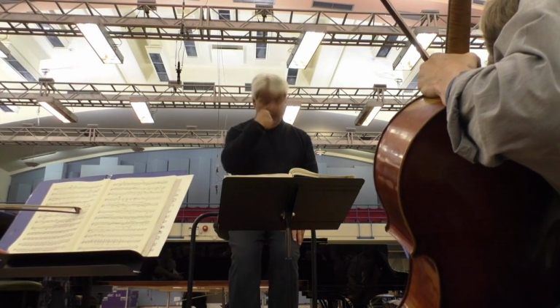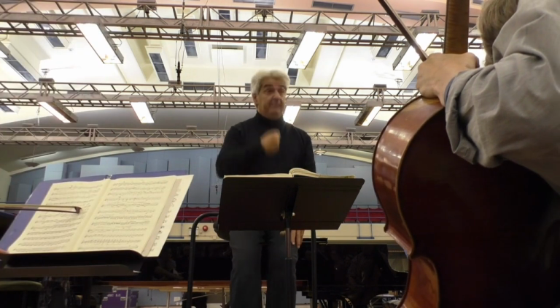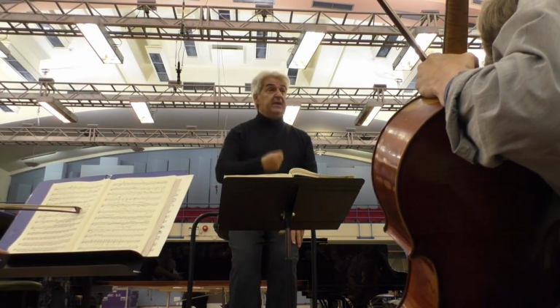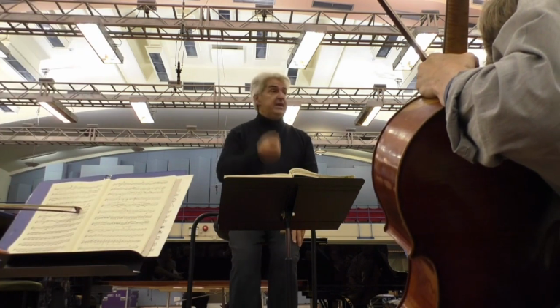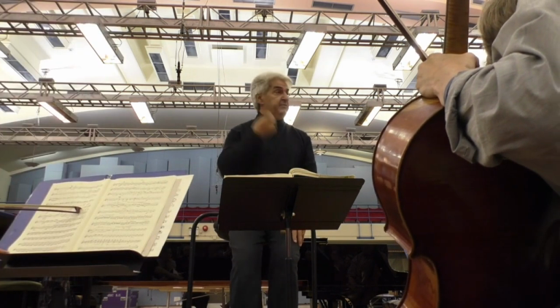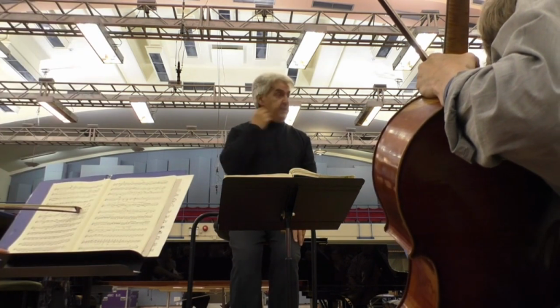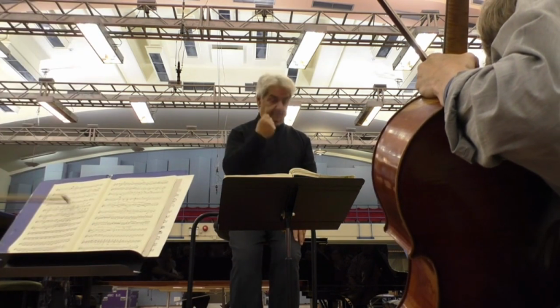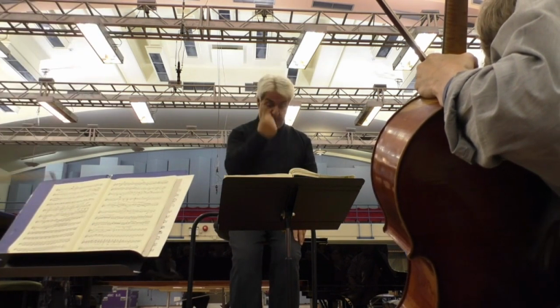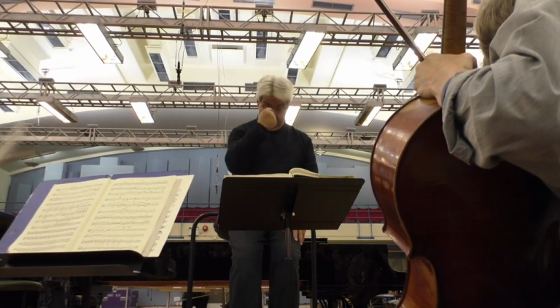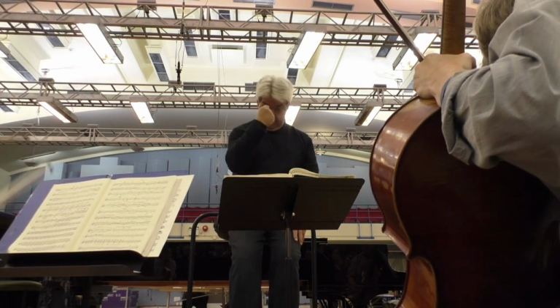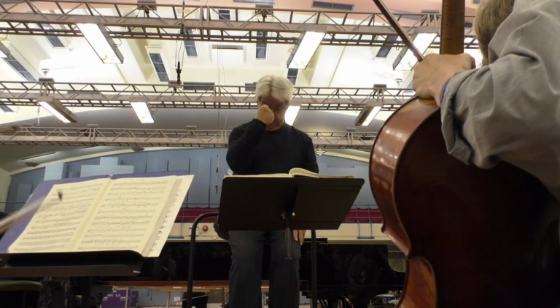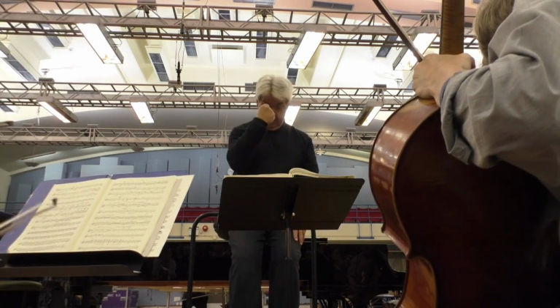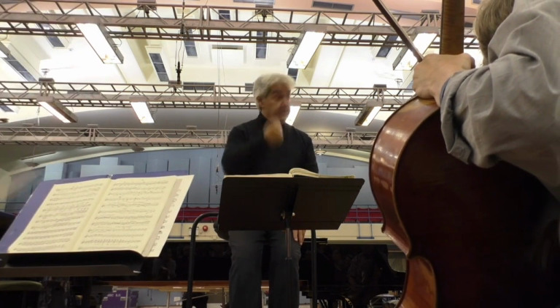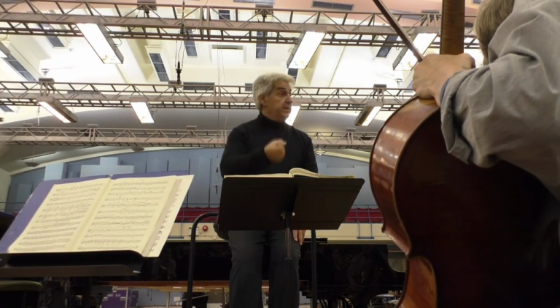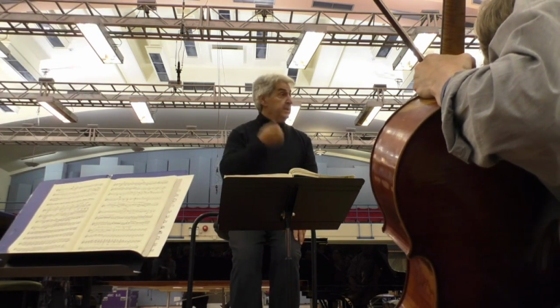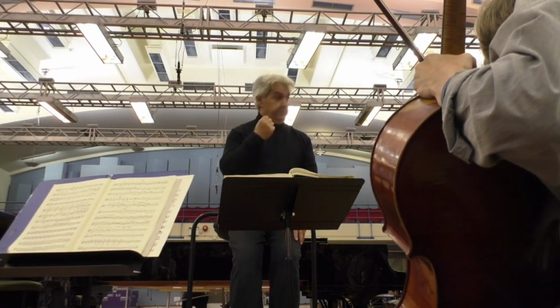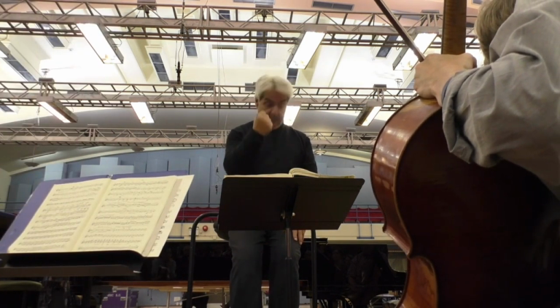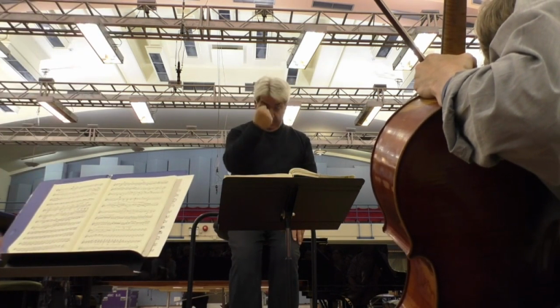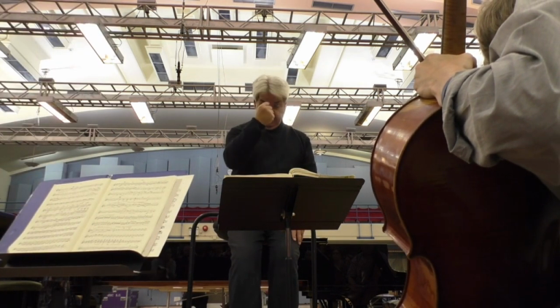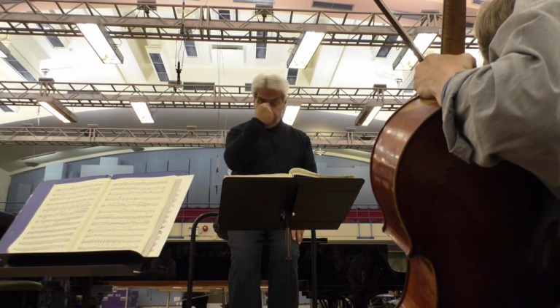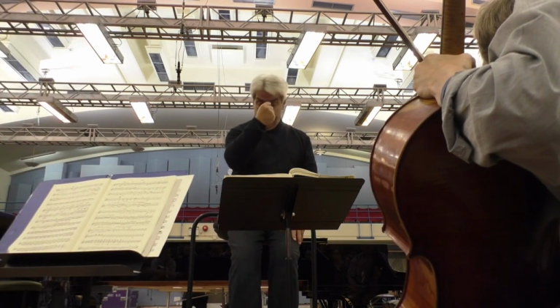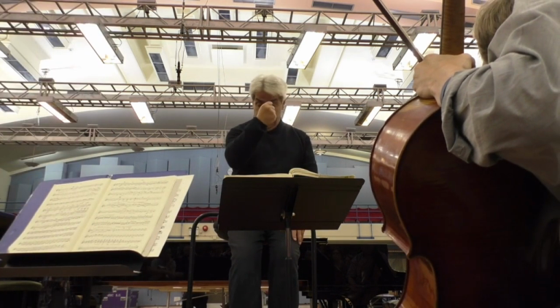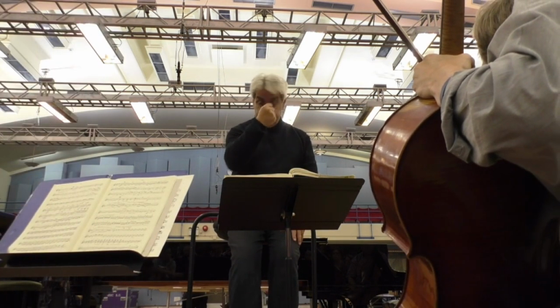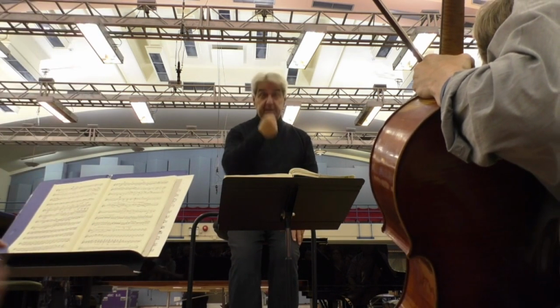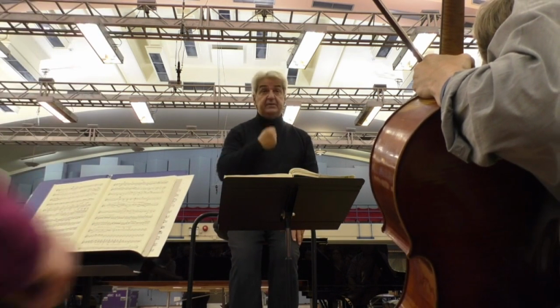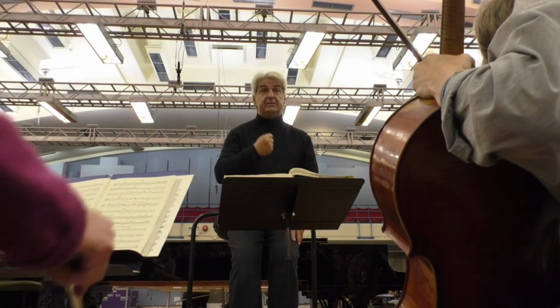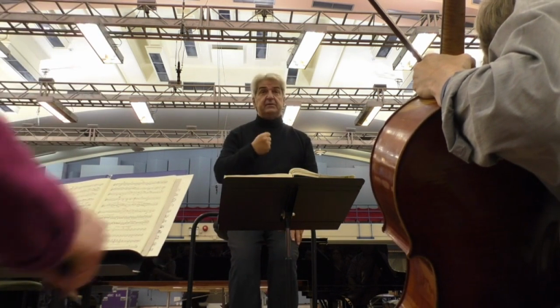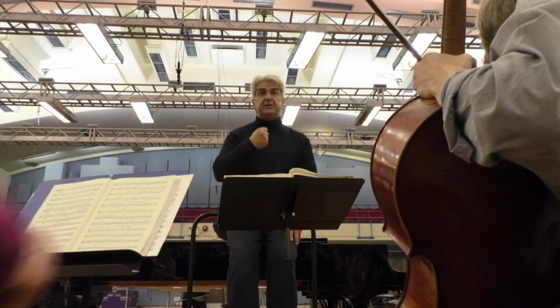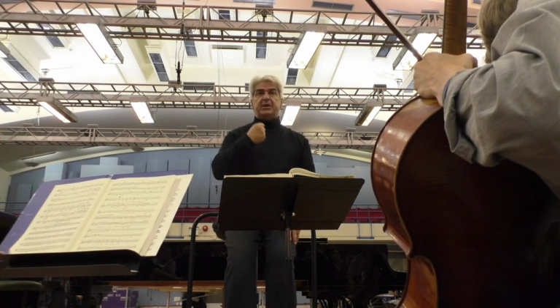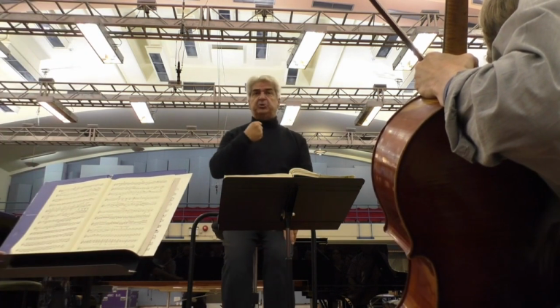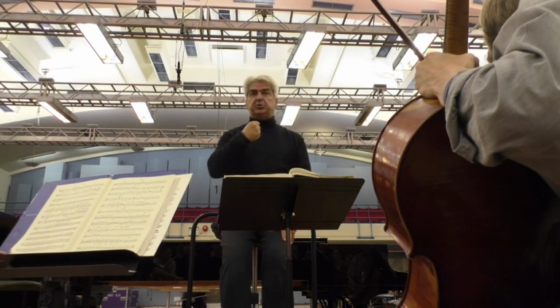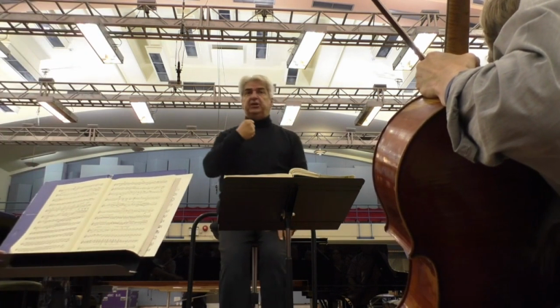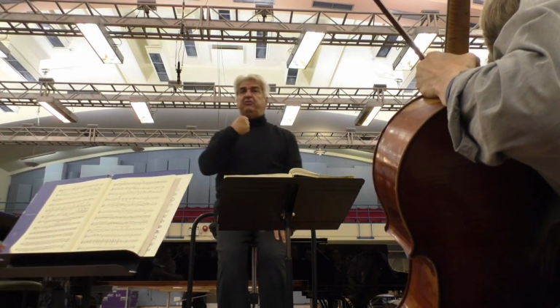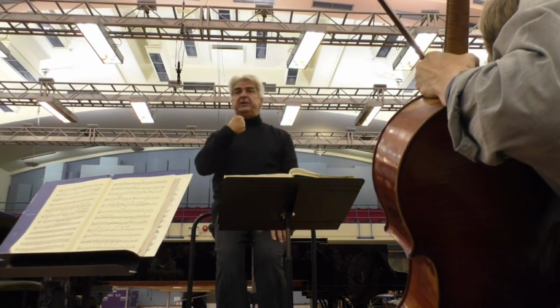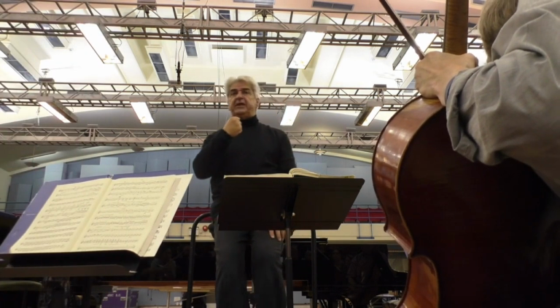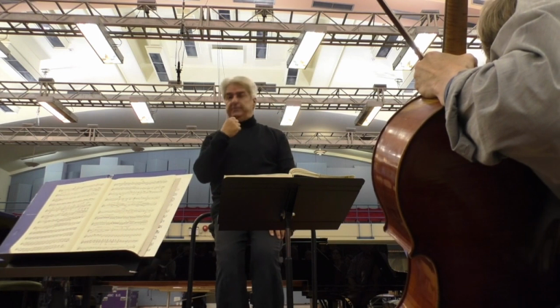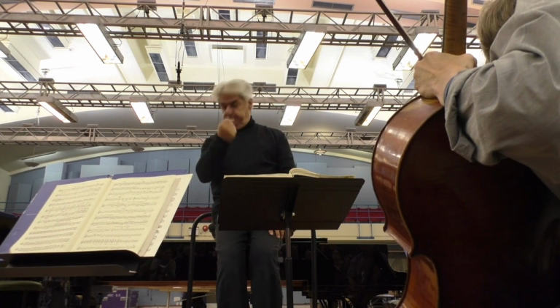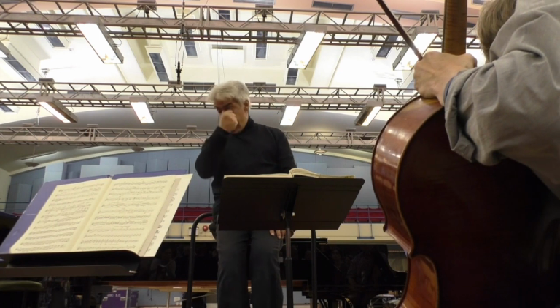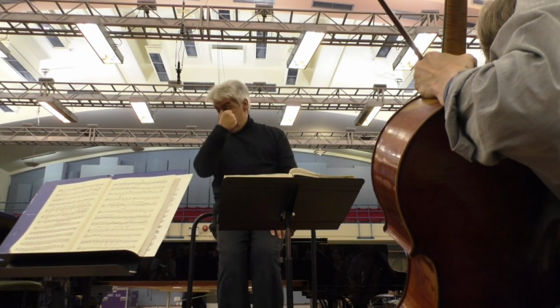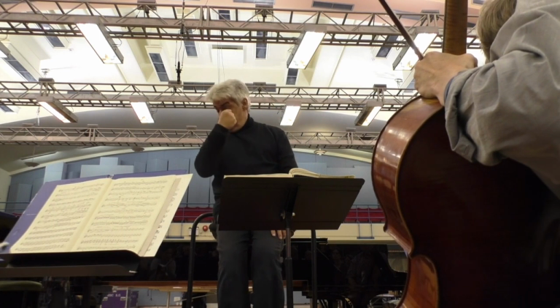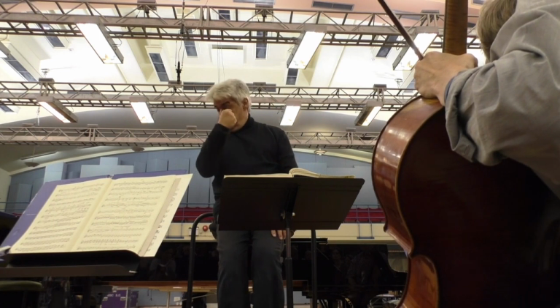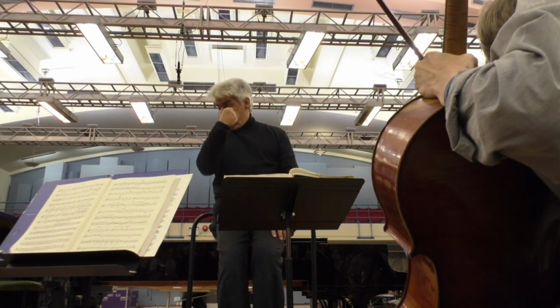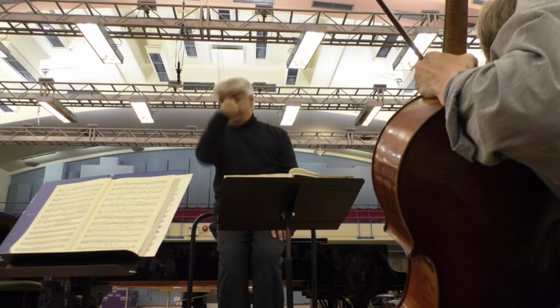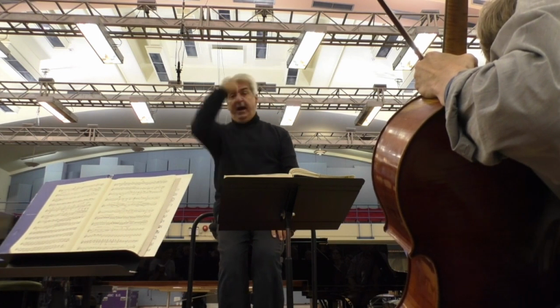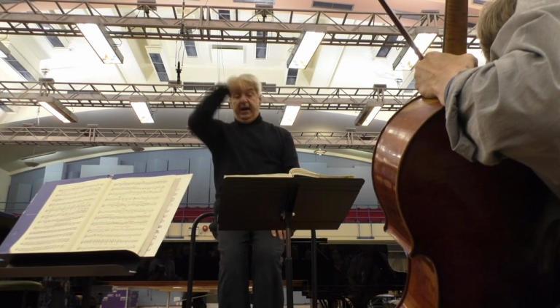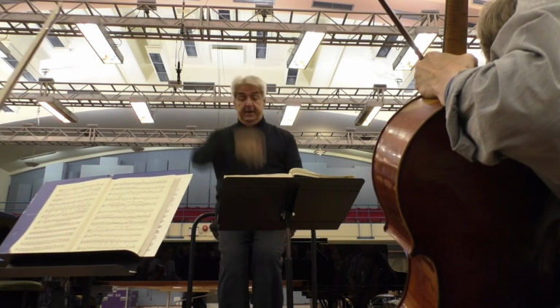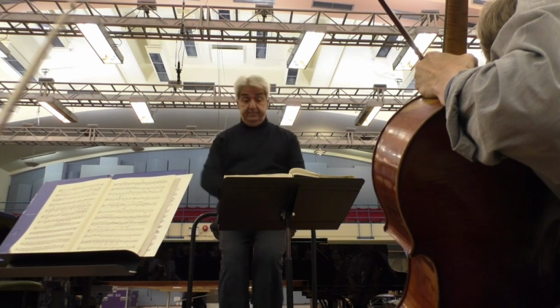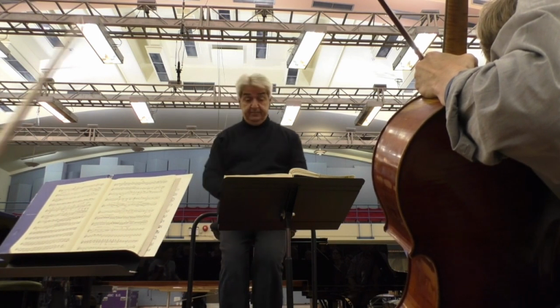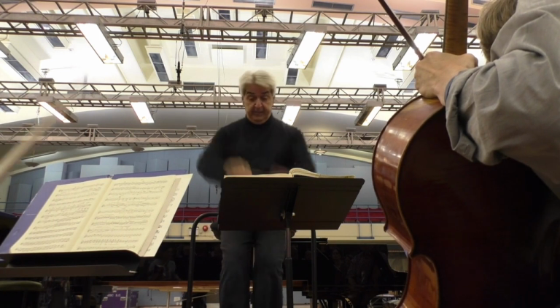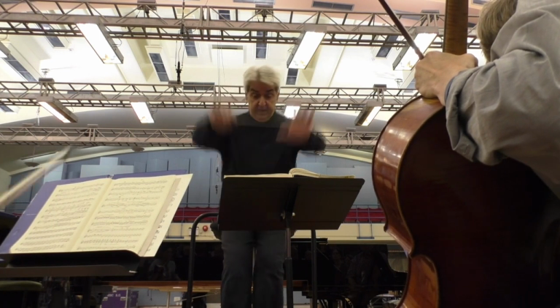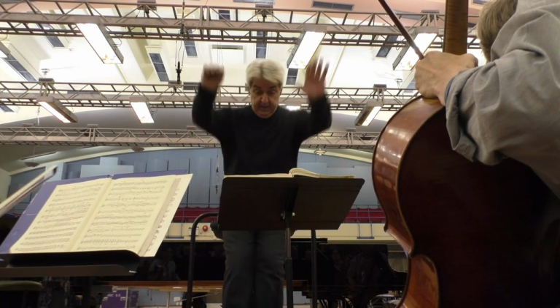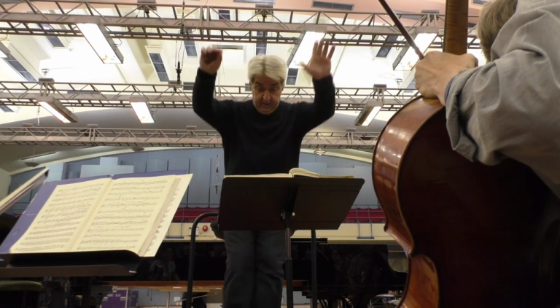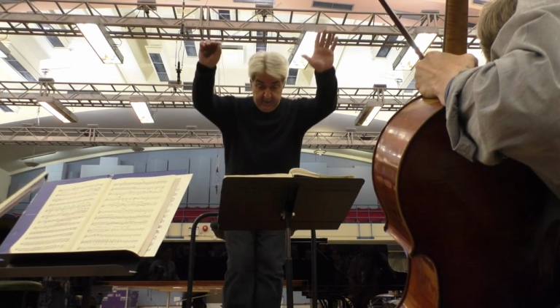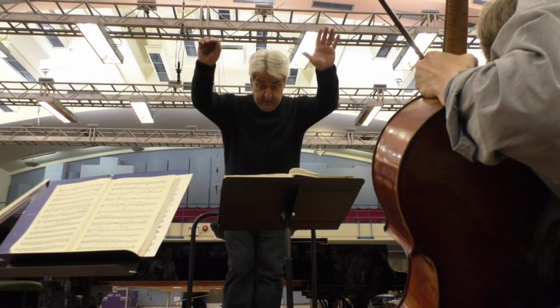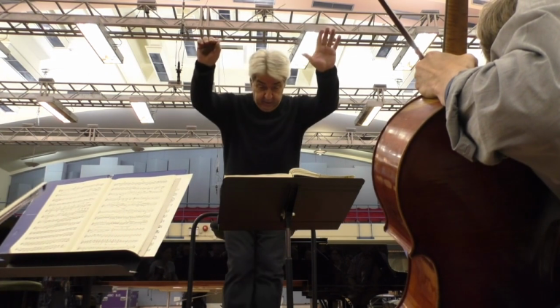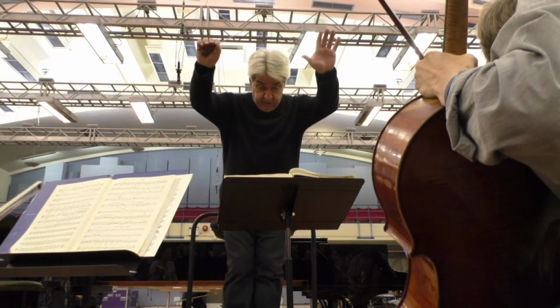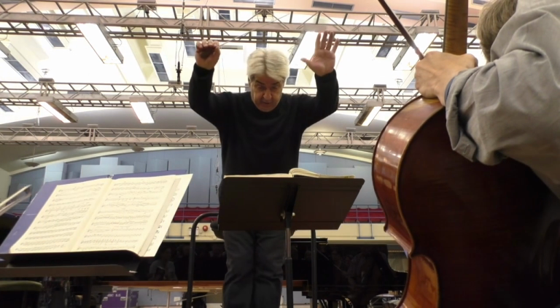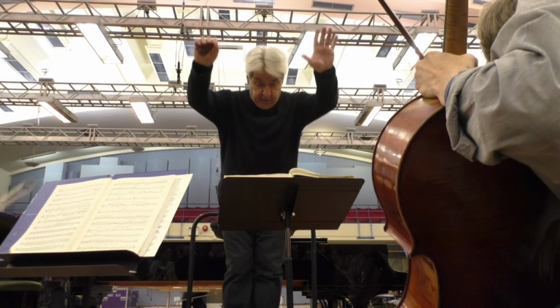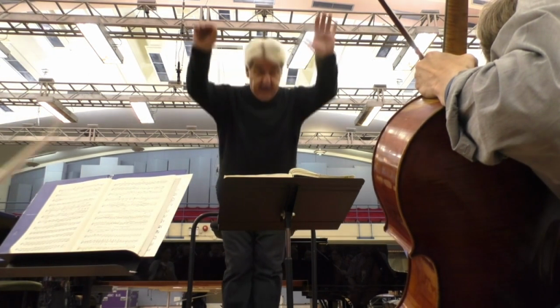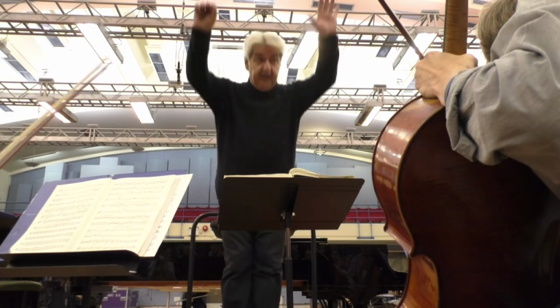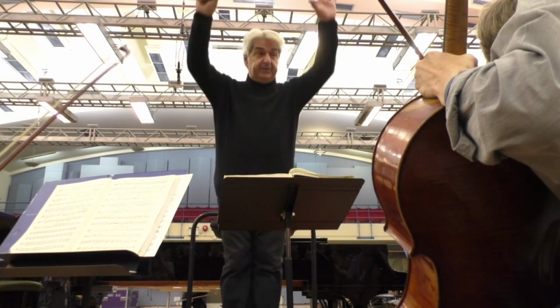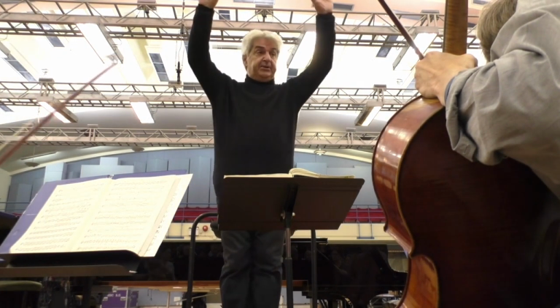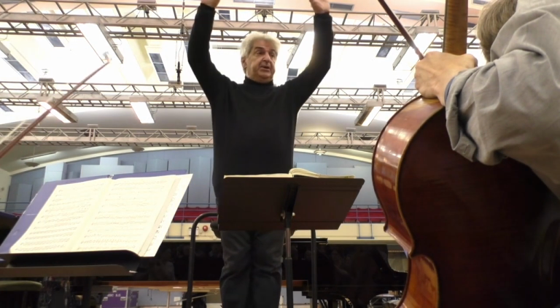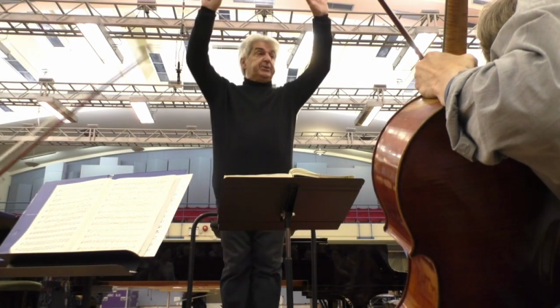Ba-bam. Even the bam — bam, not bam. The sound should never be dead. Bam. Ba-bam. Bar 386.